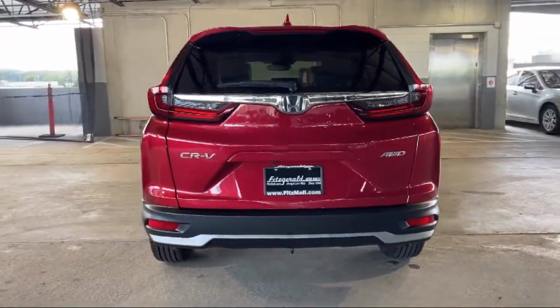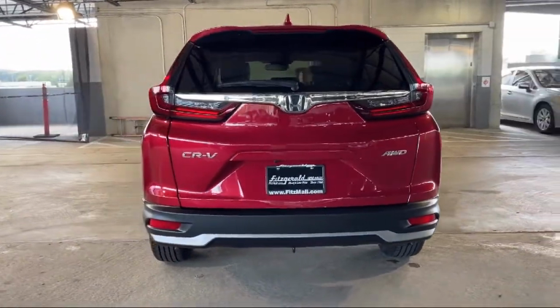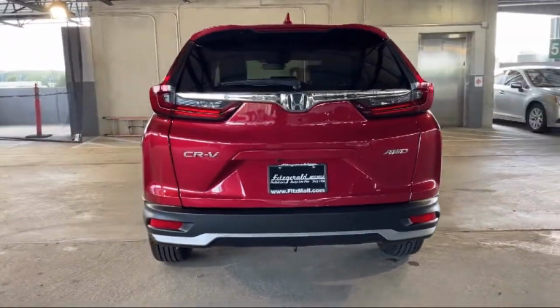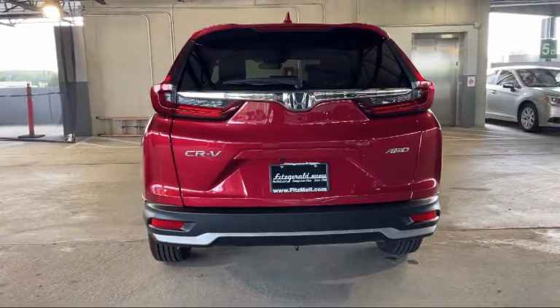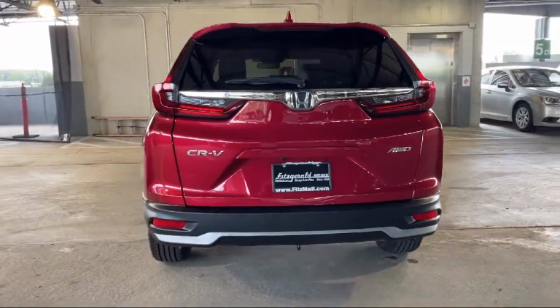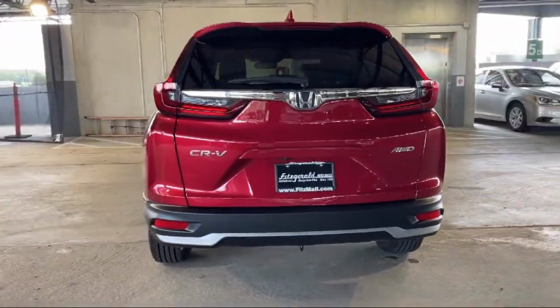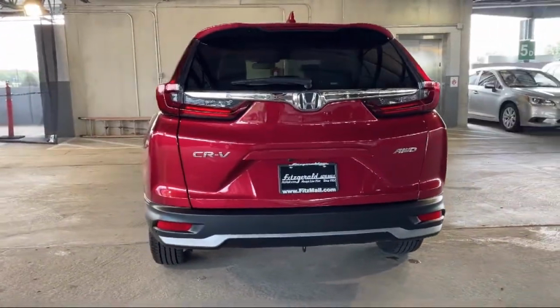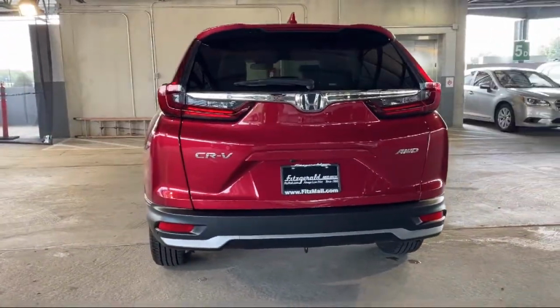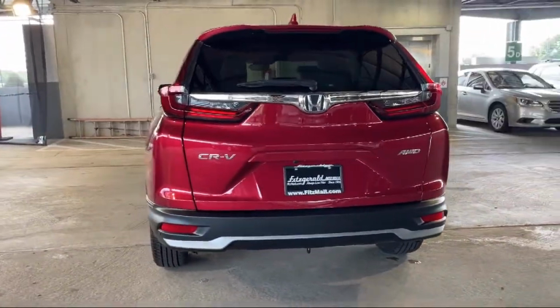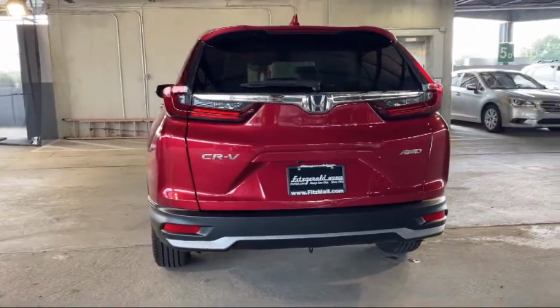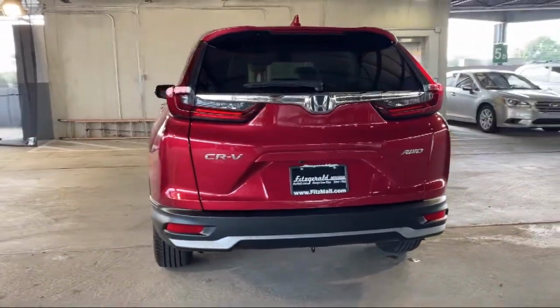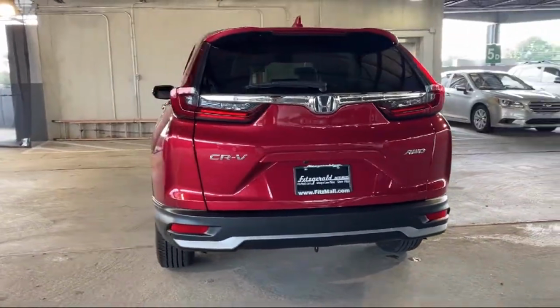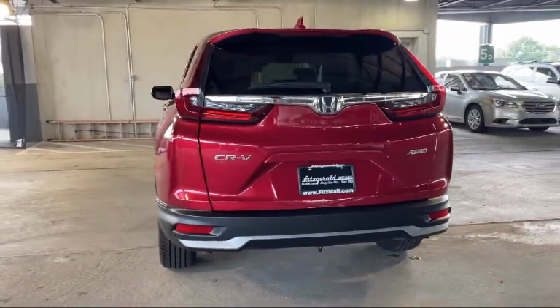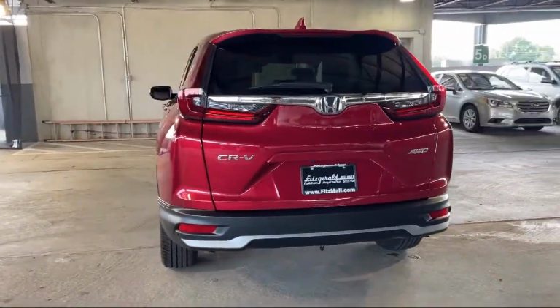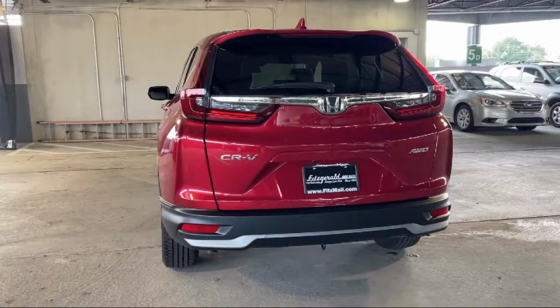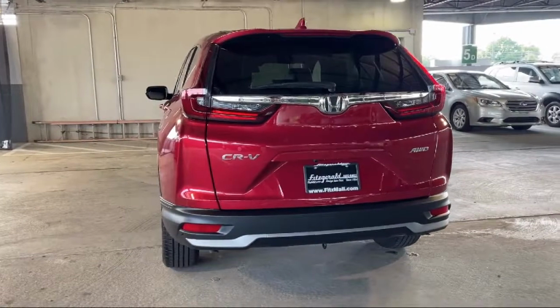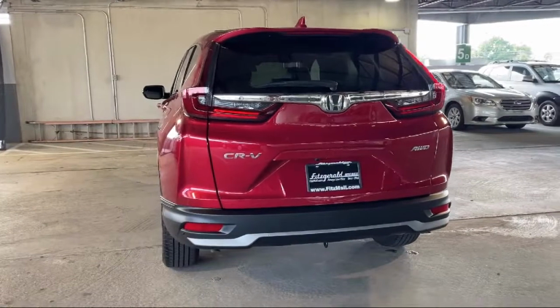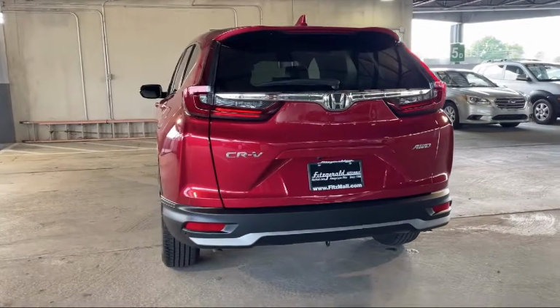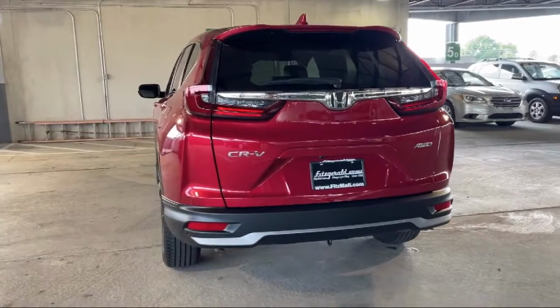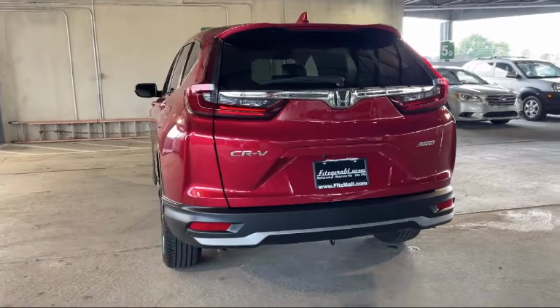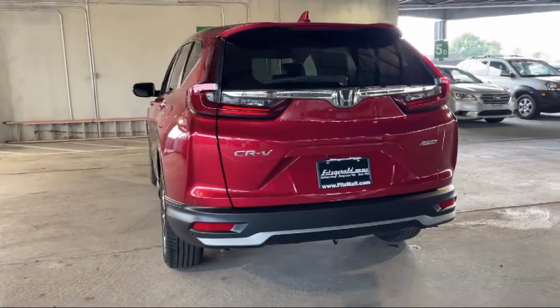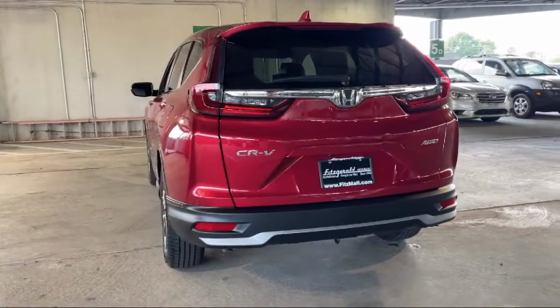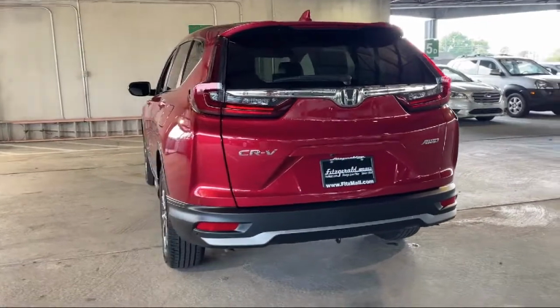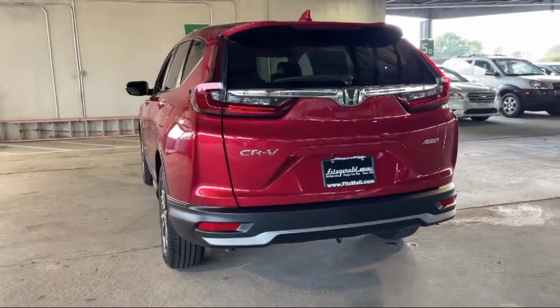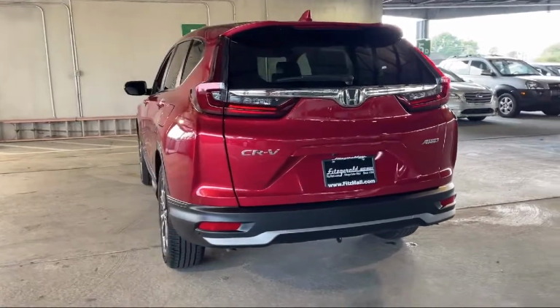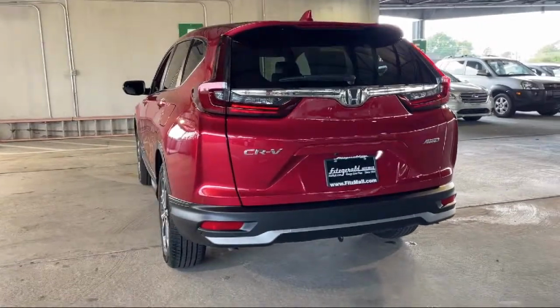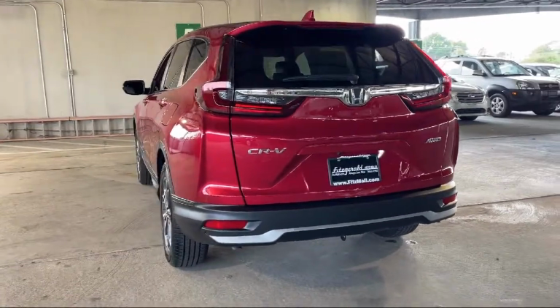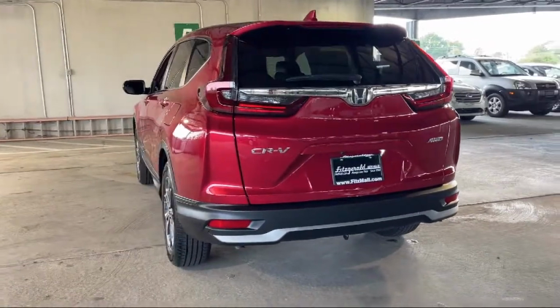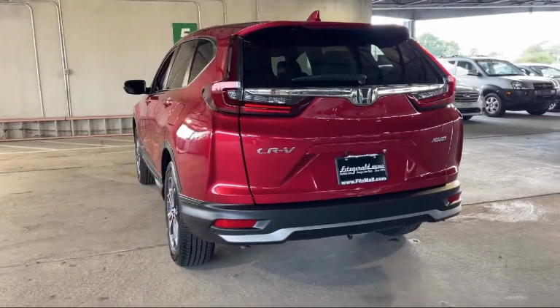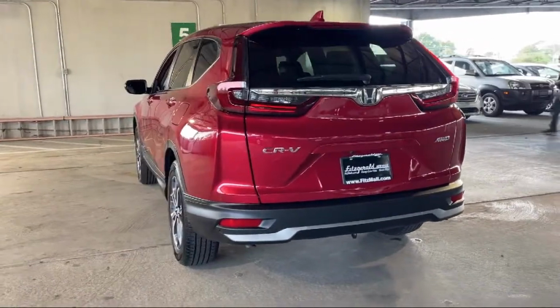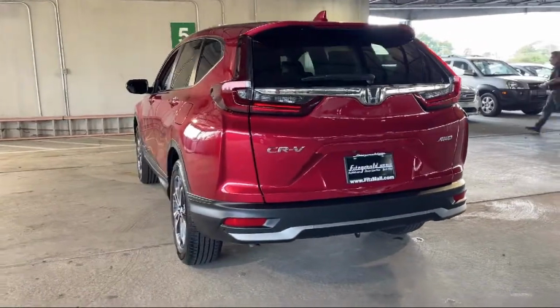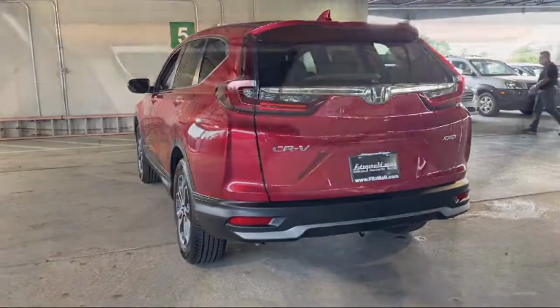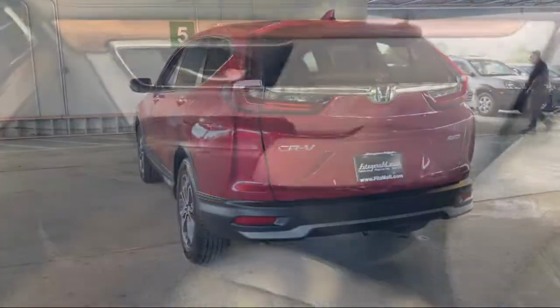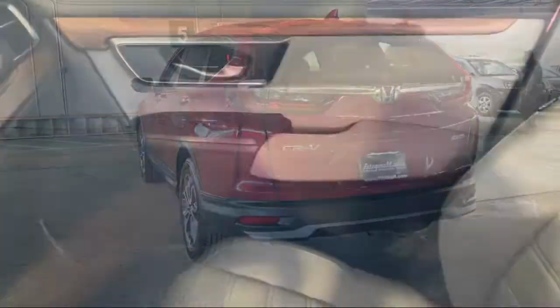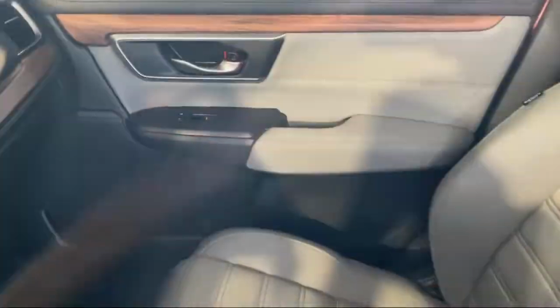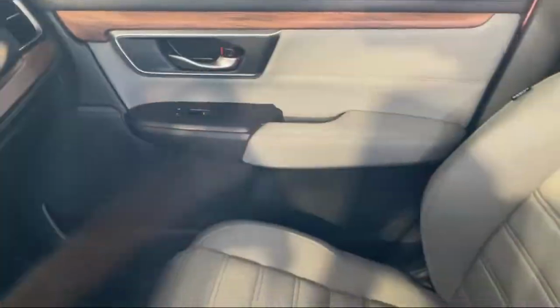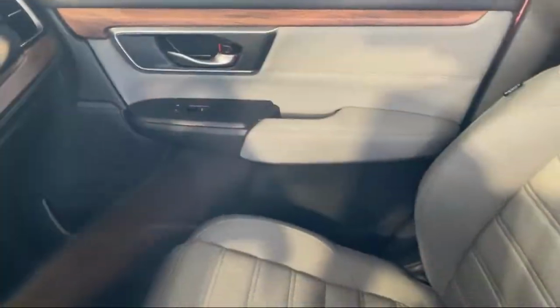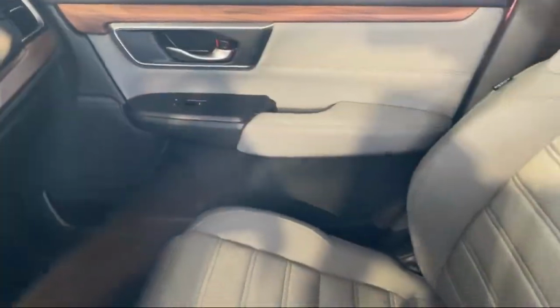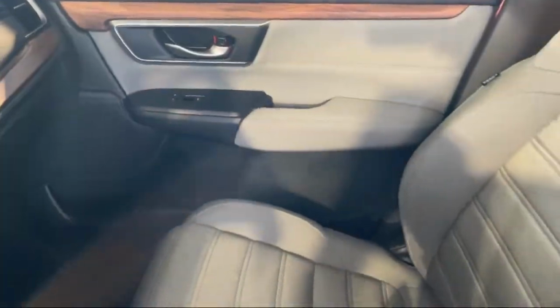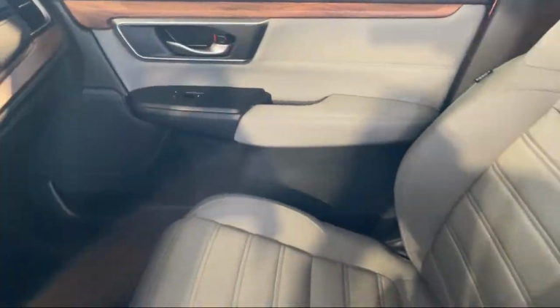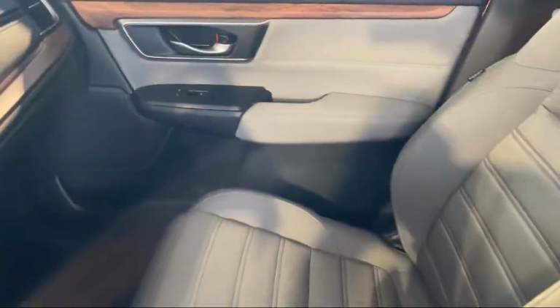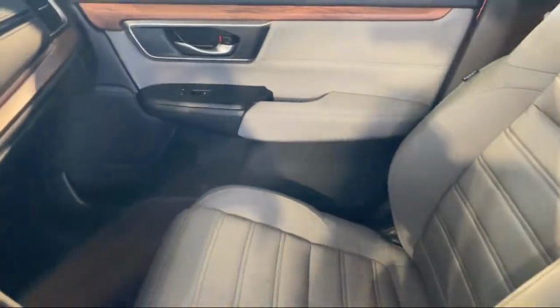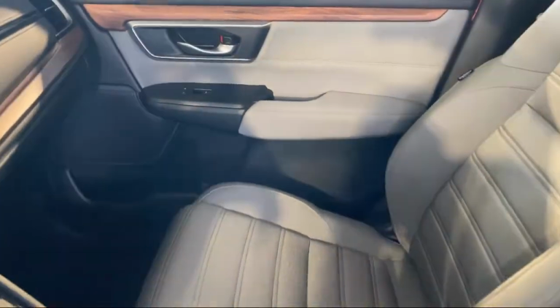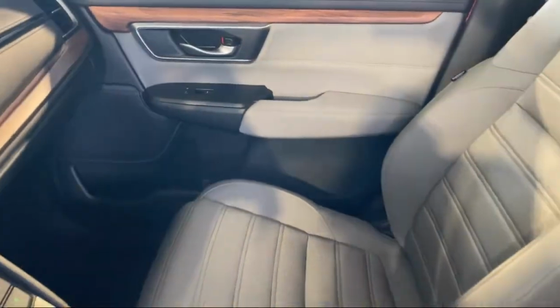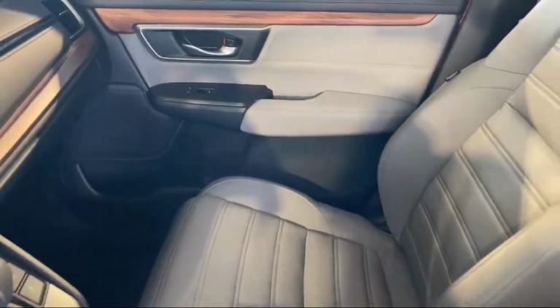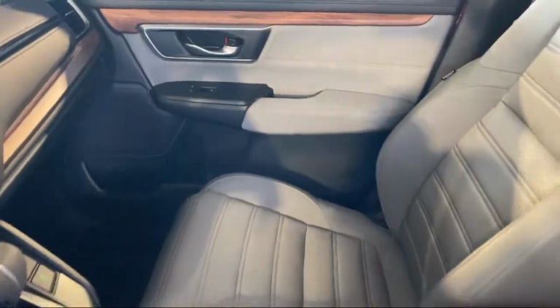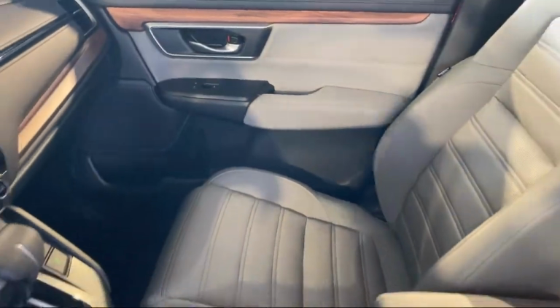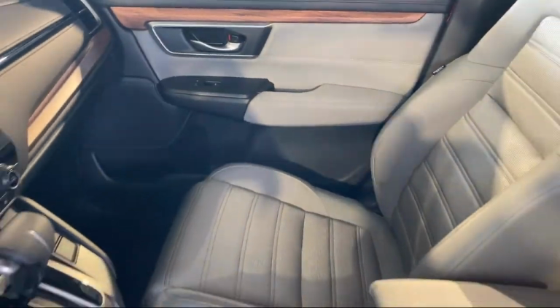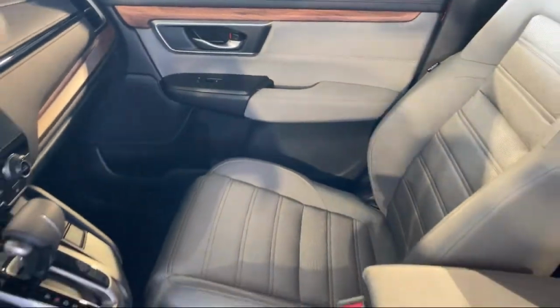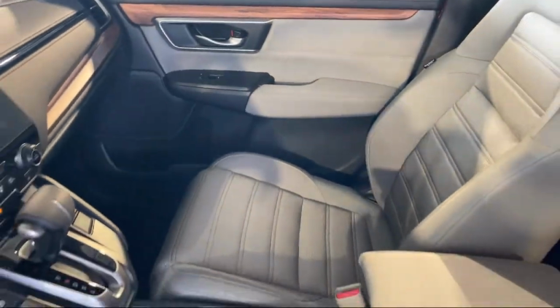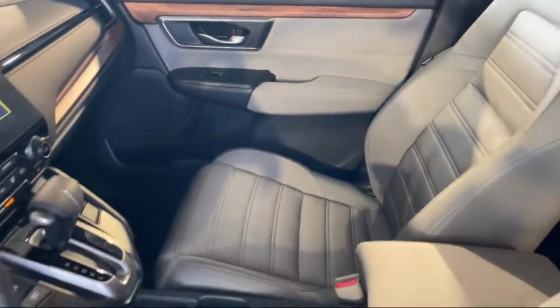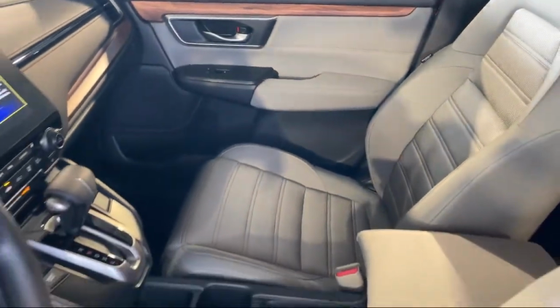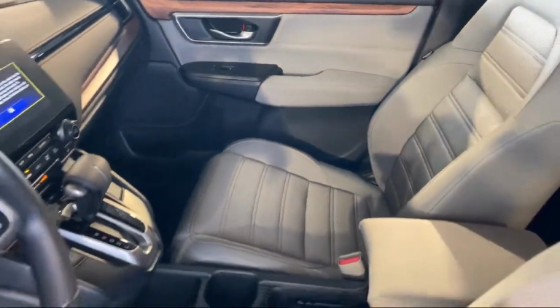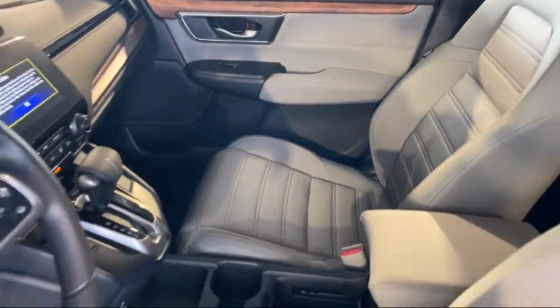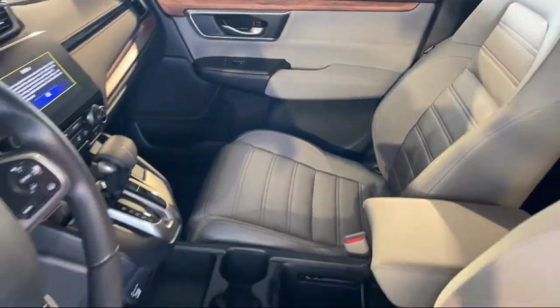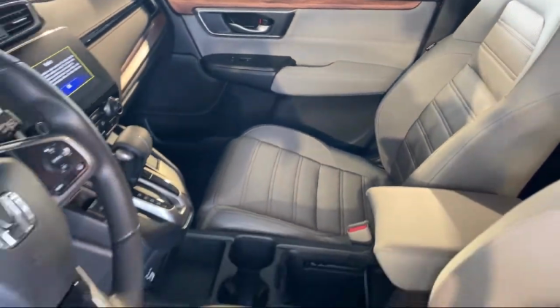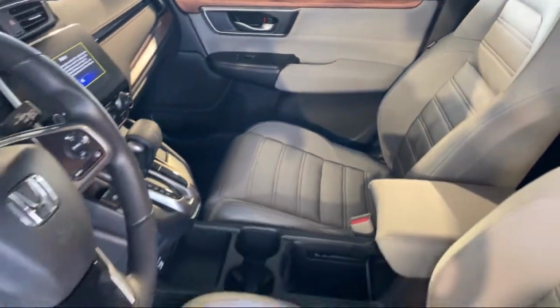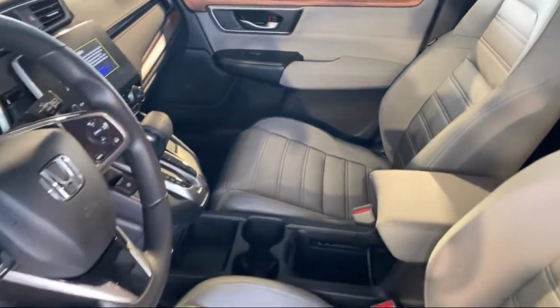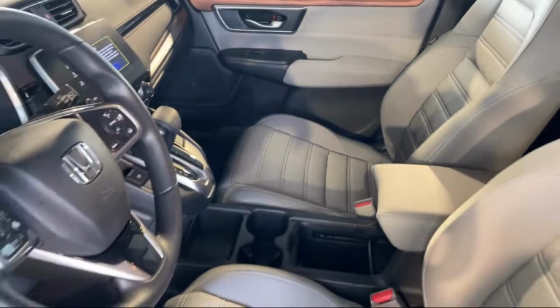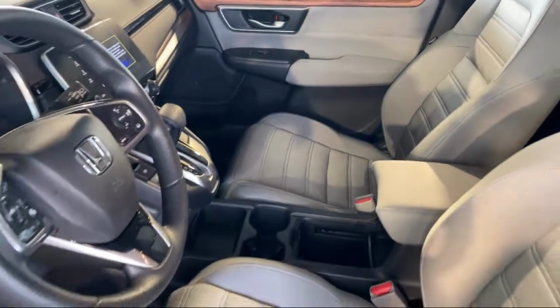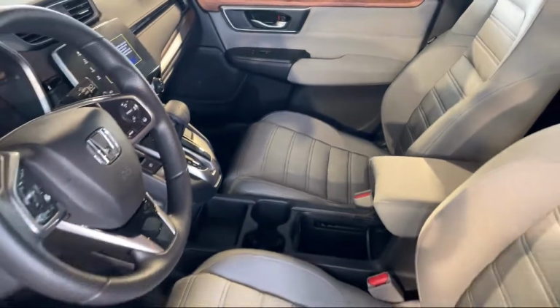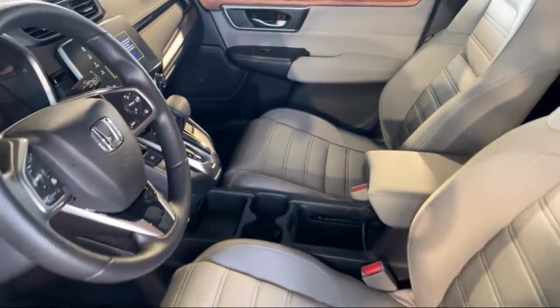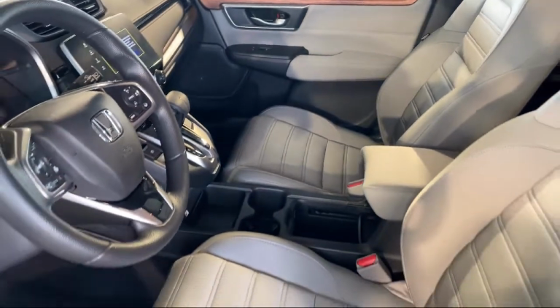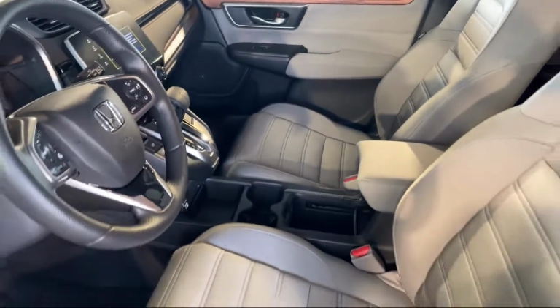Automatic emergency braking front pedestrian, wireless Bluetooth data link, and has less than 5,000 miles on the odometer.